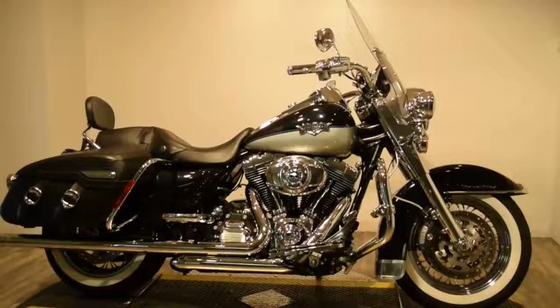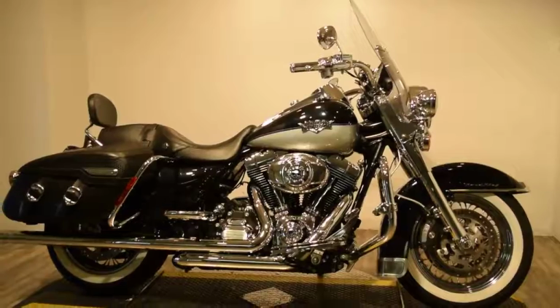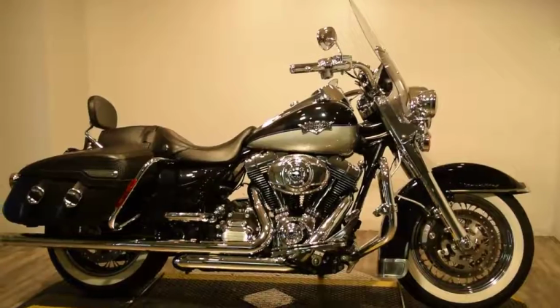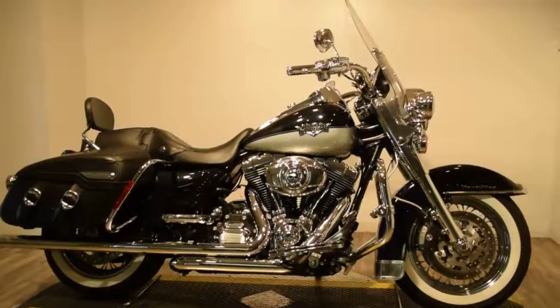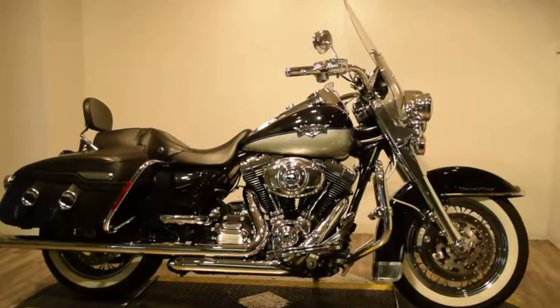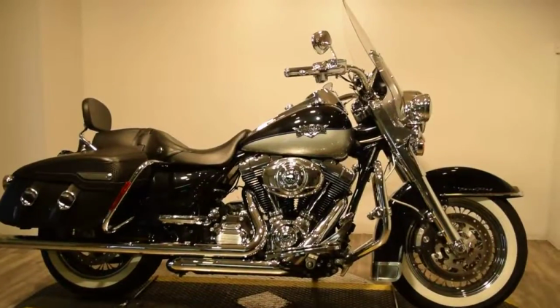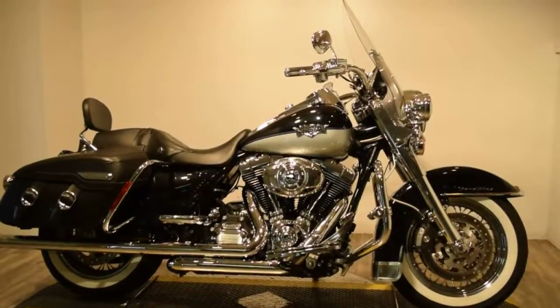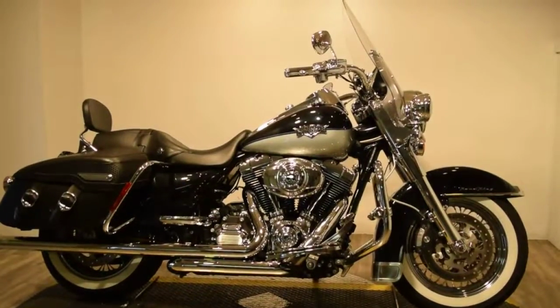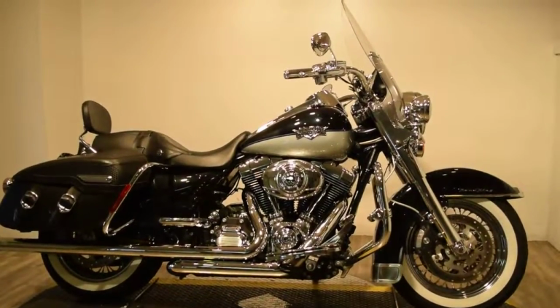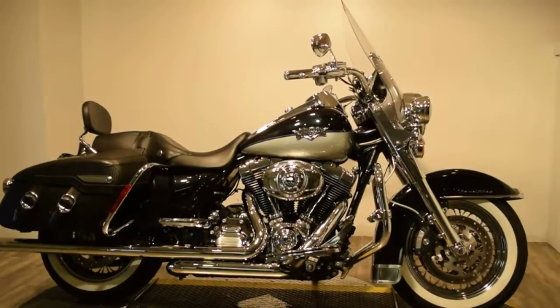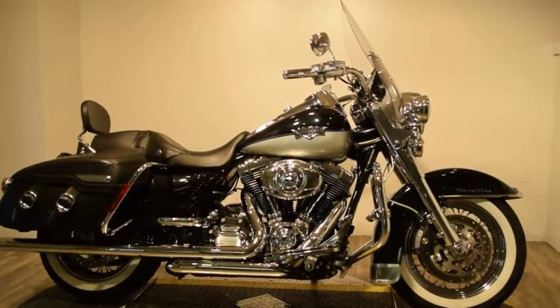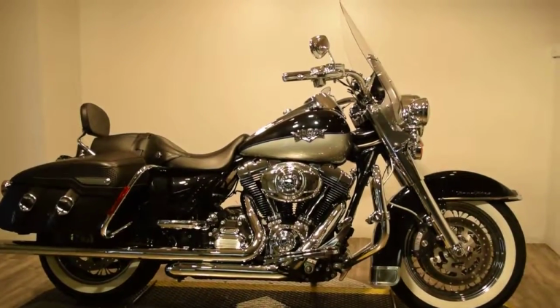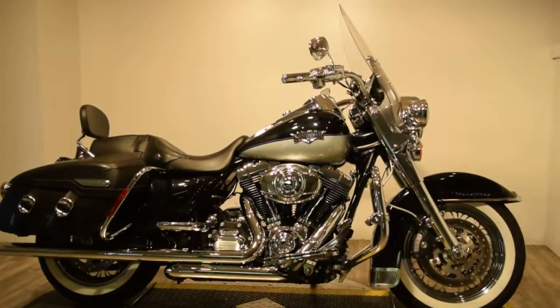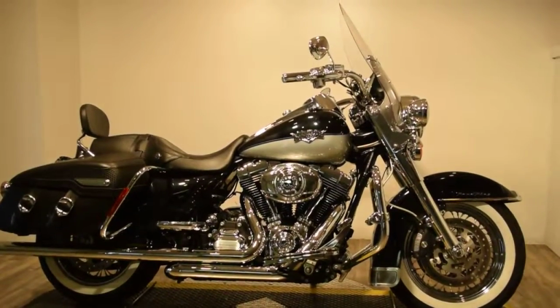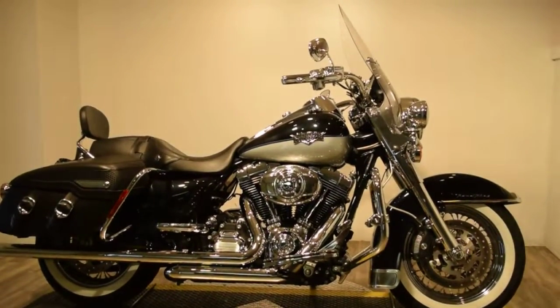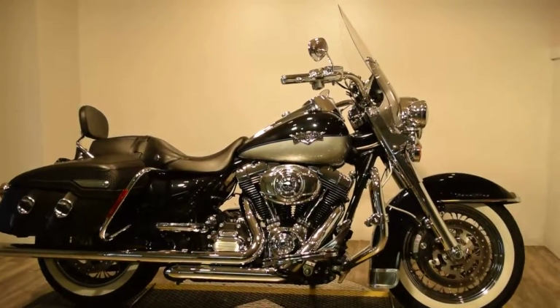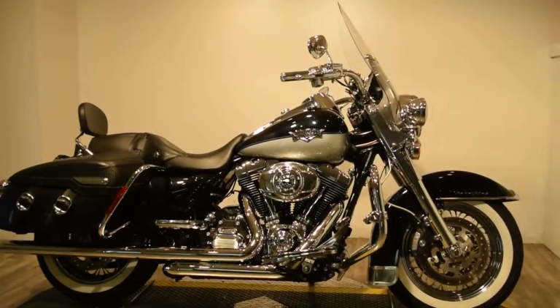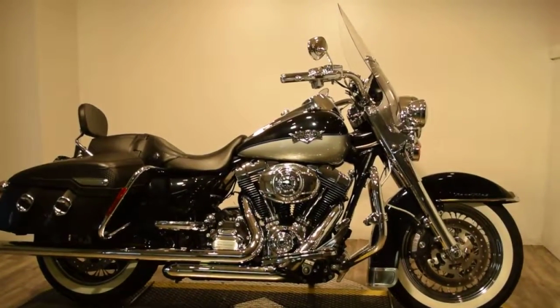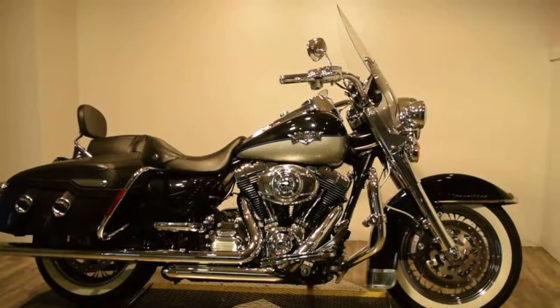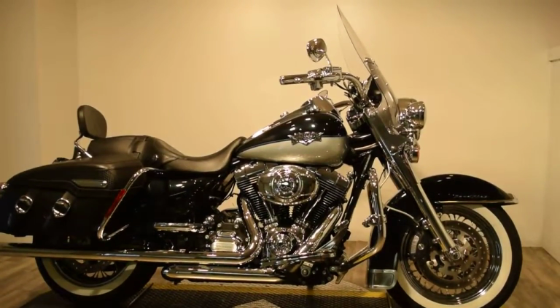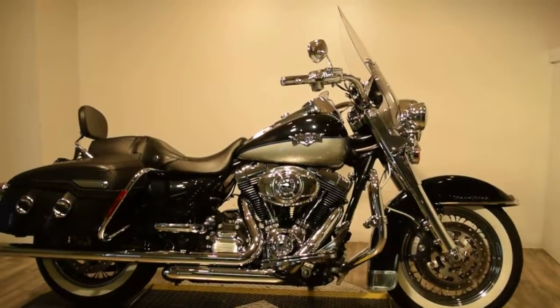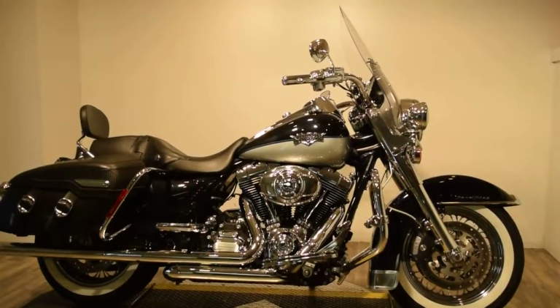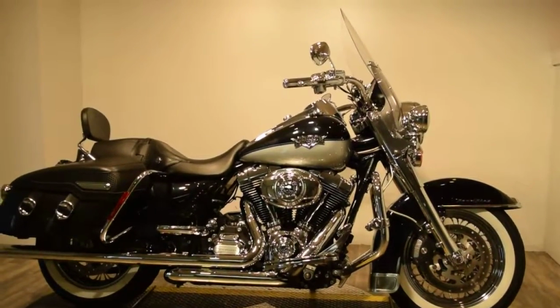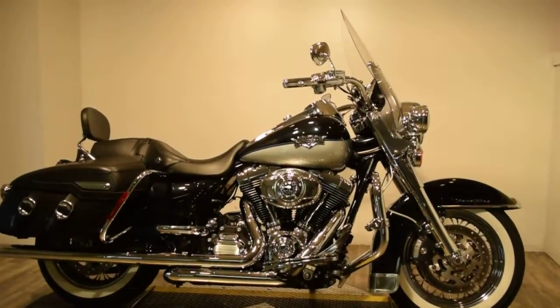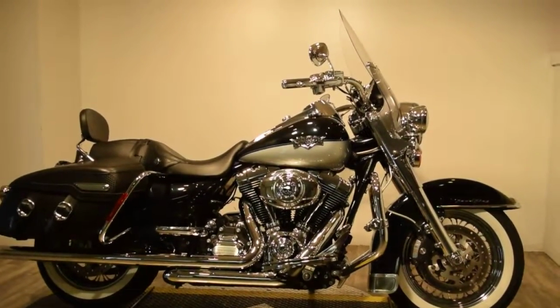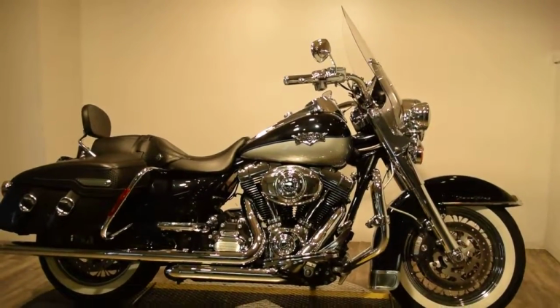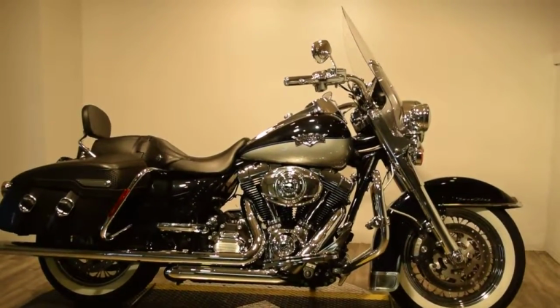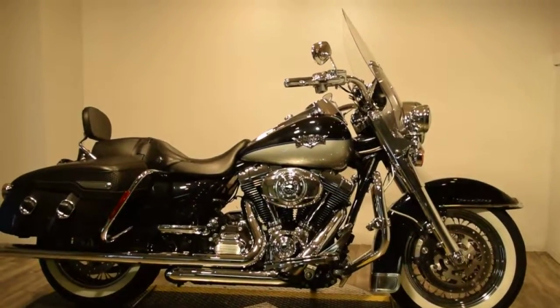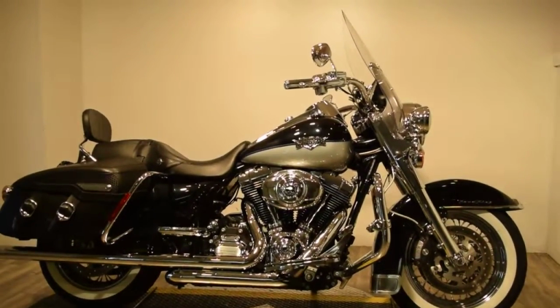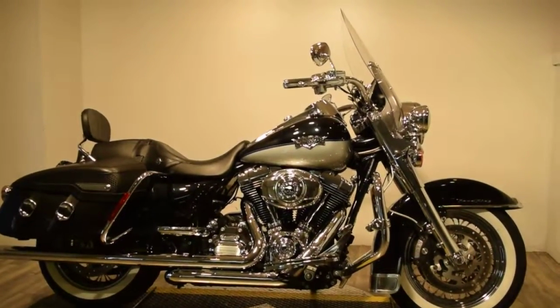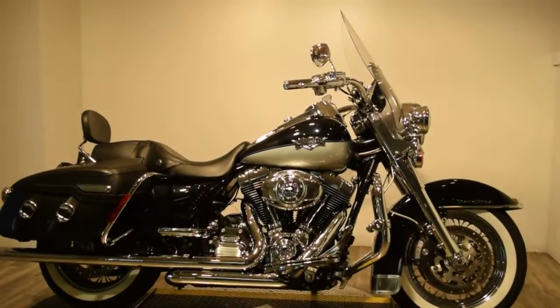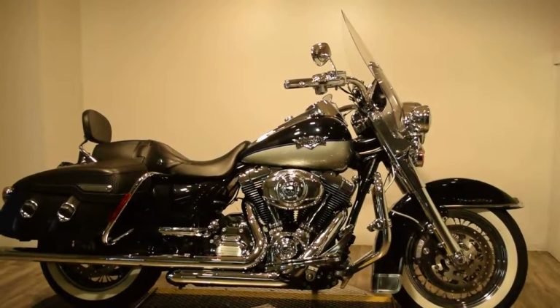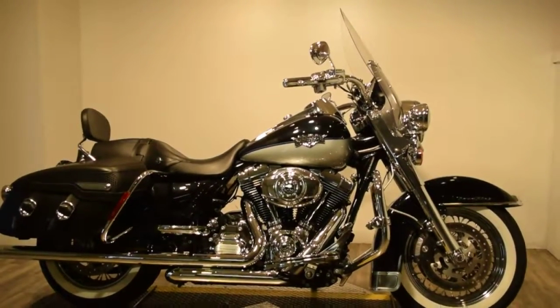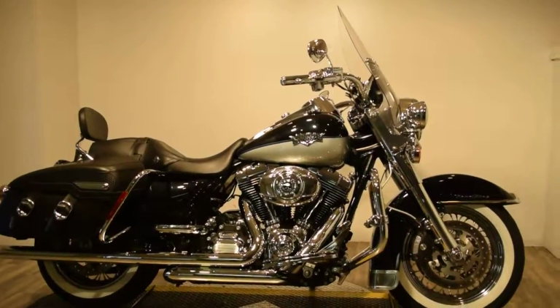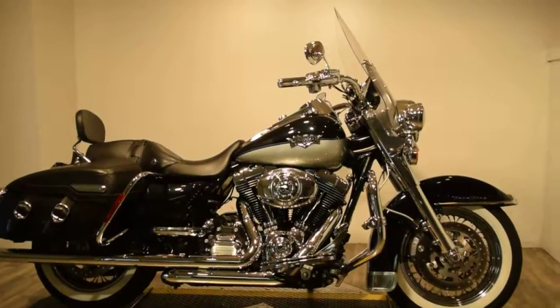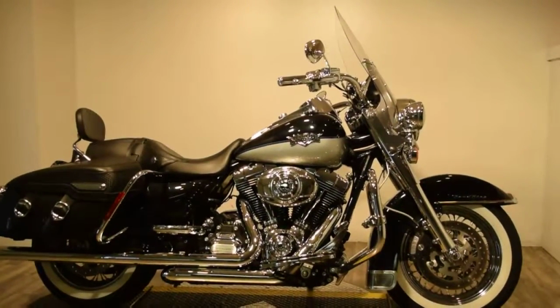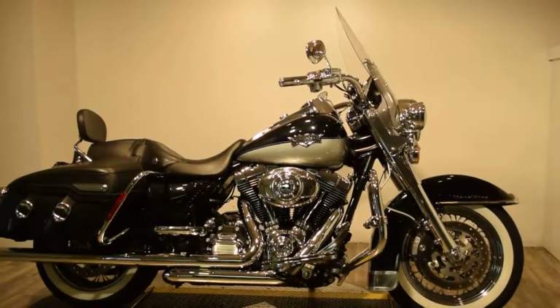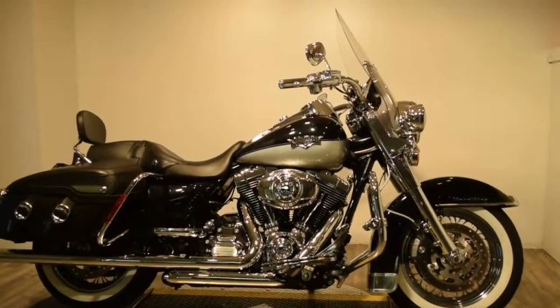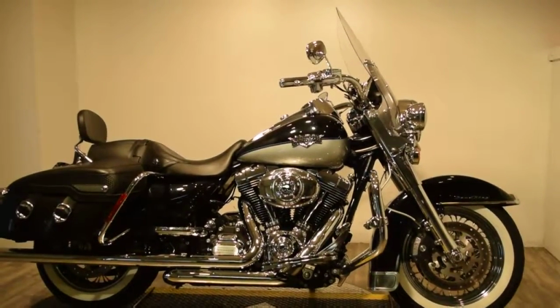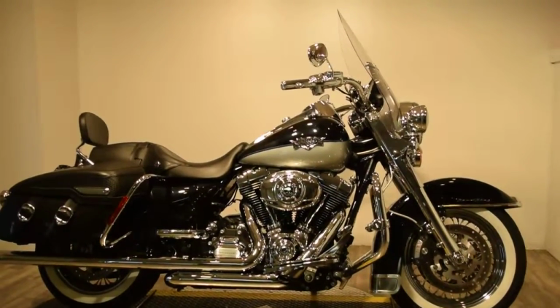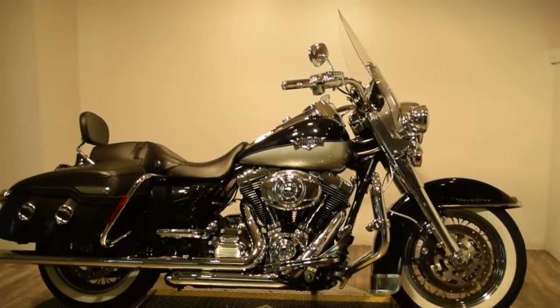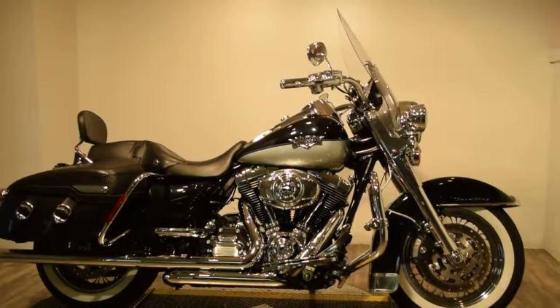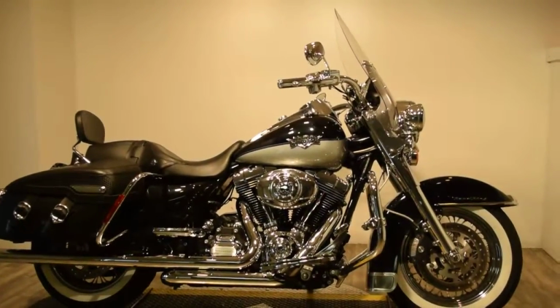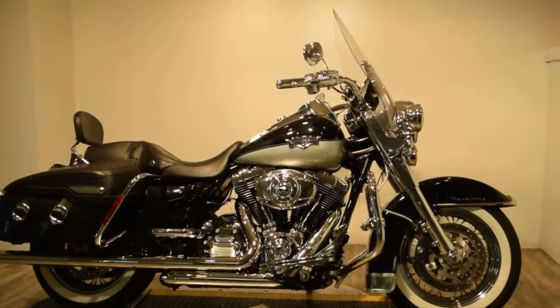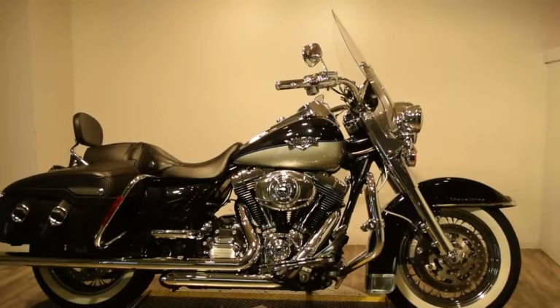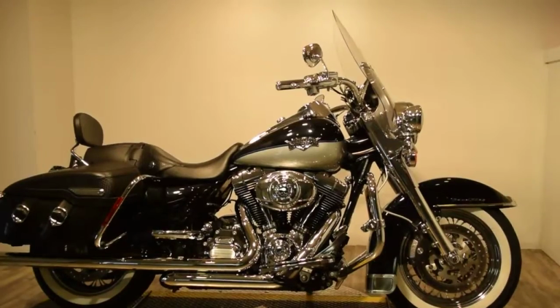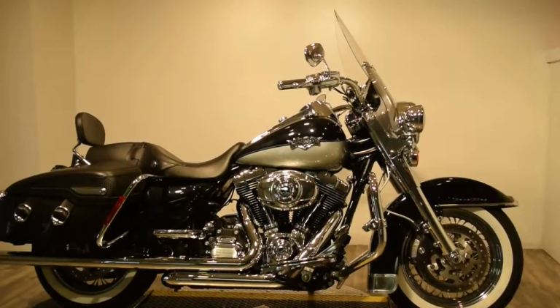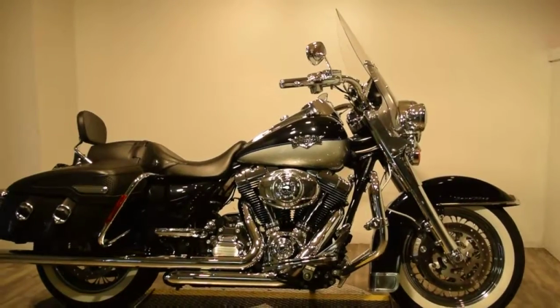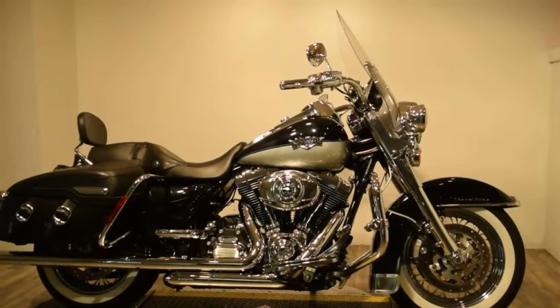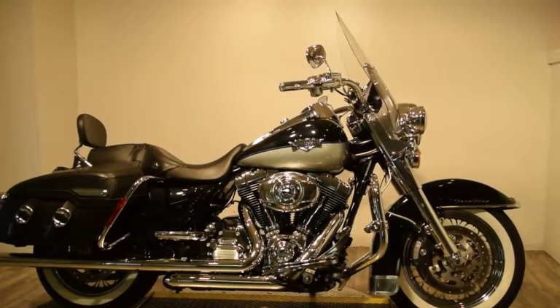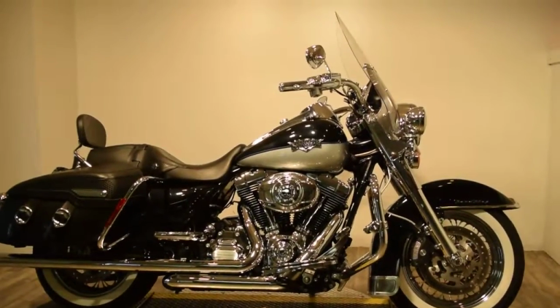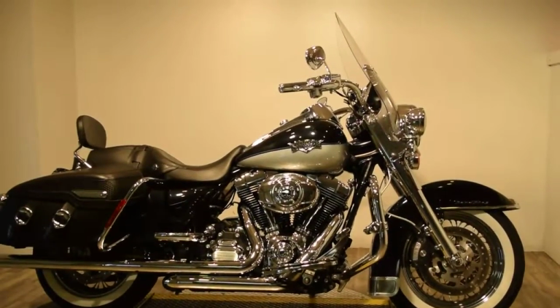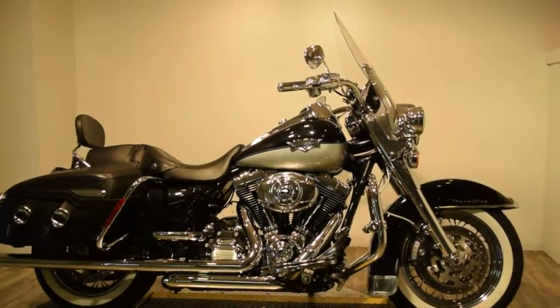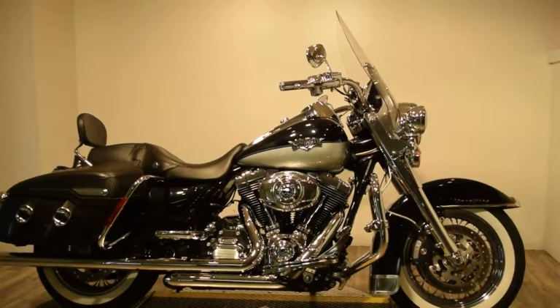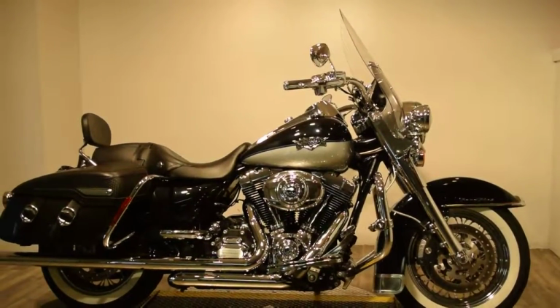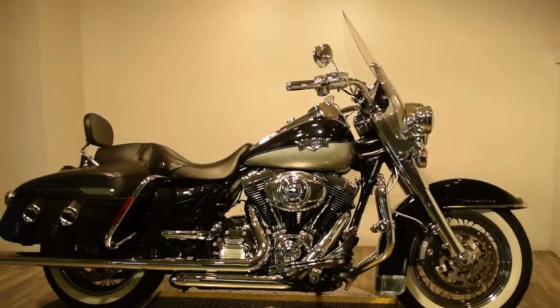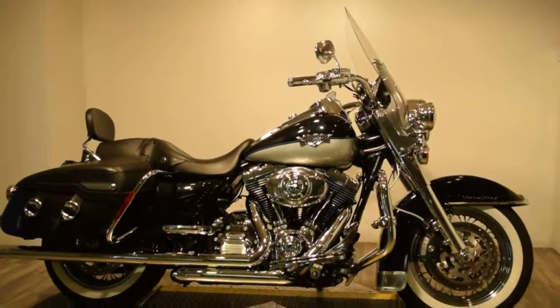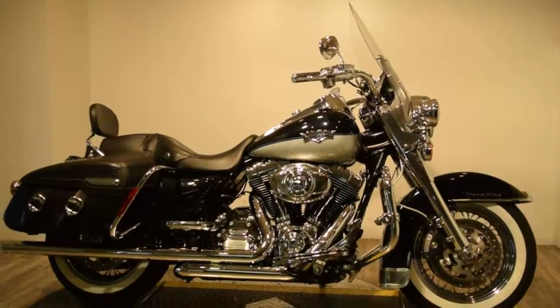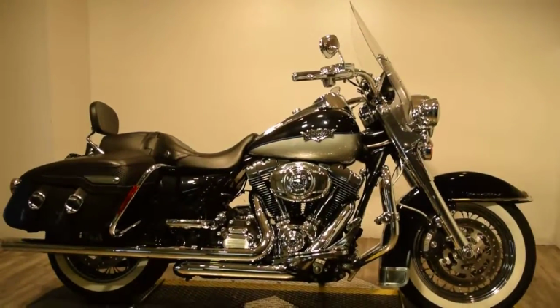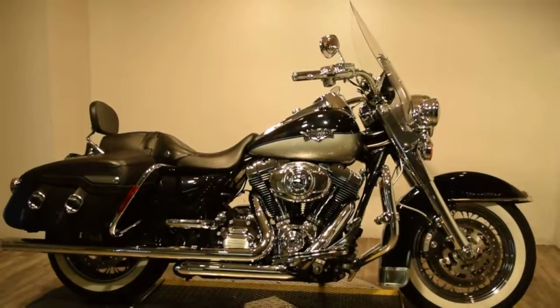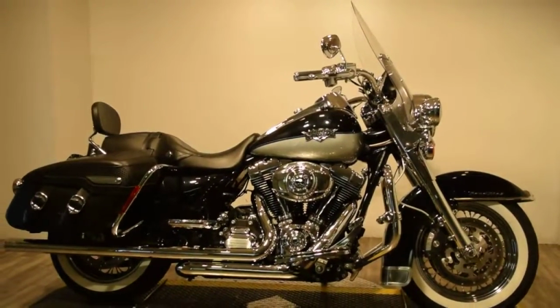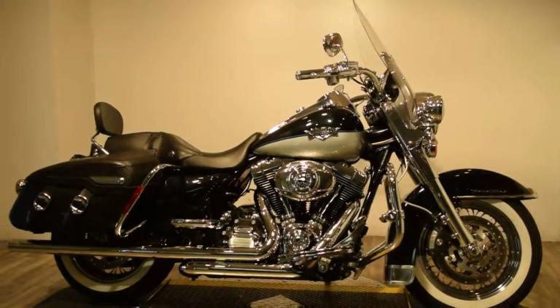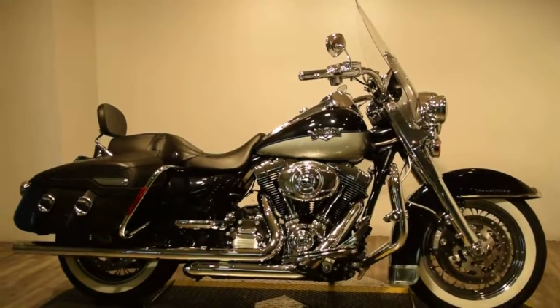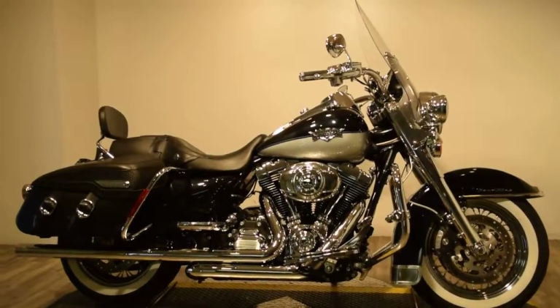If you're planning on touring America, then you'll definitely want to pick up this 2012 Harley Davidson Road King Classic.